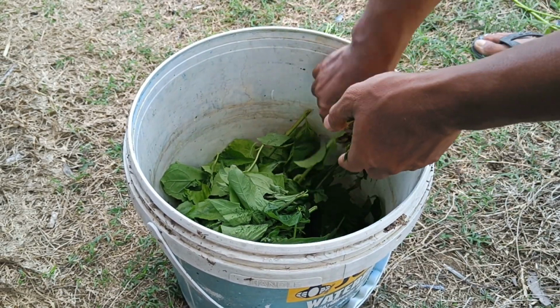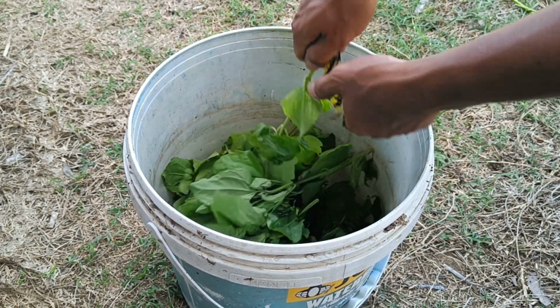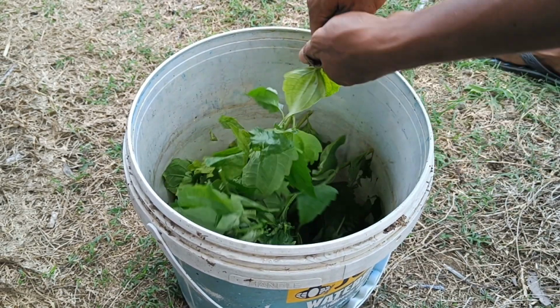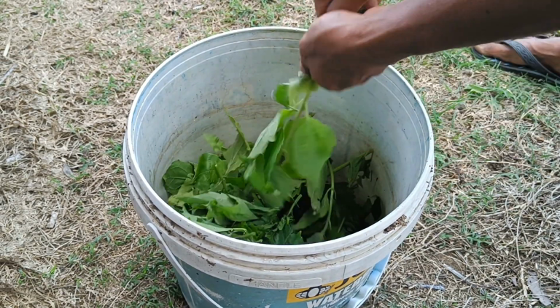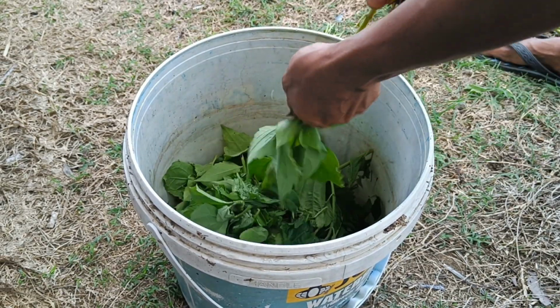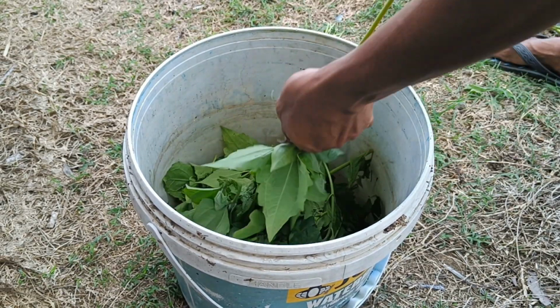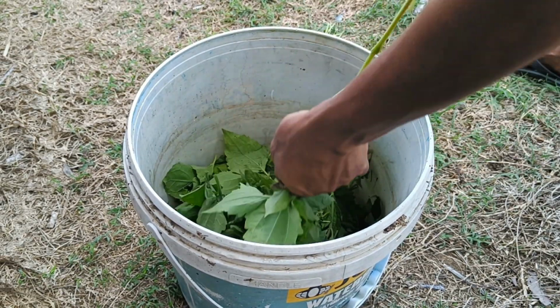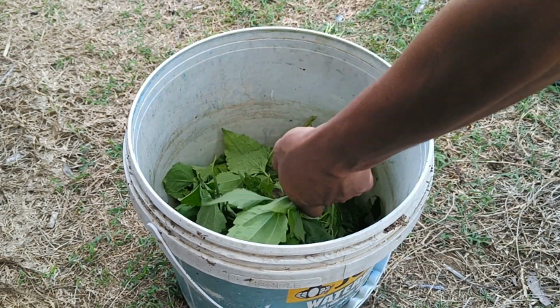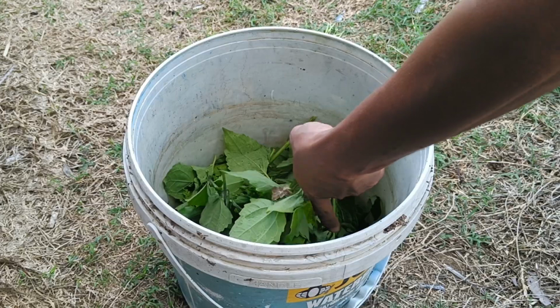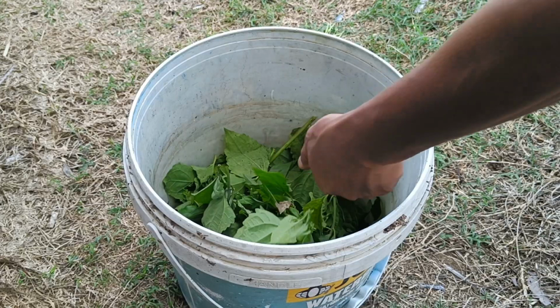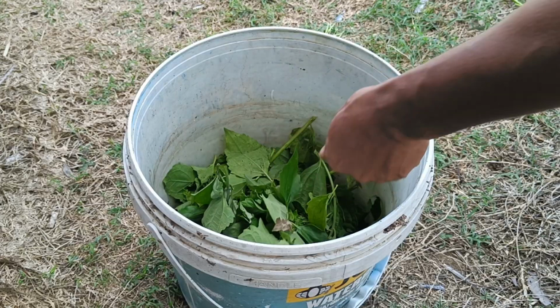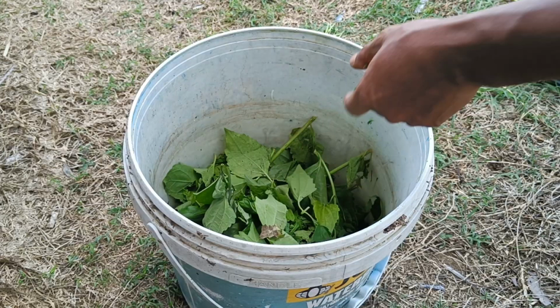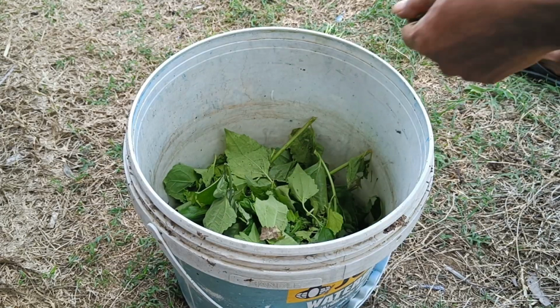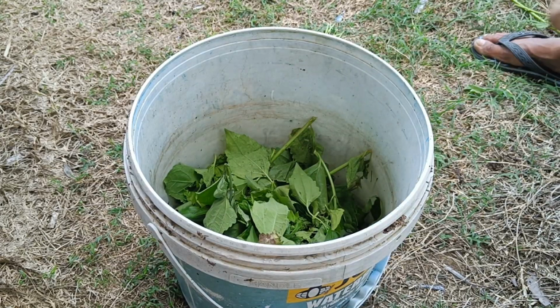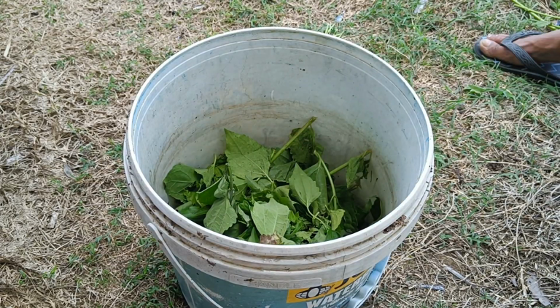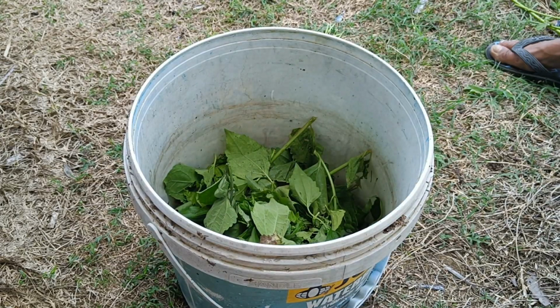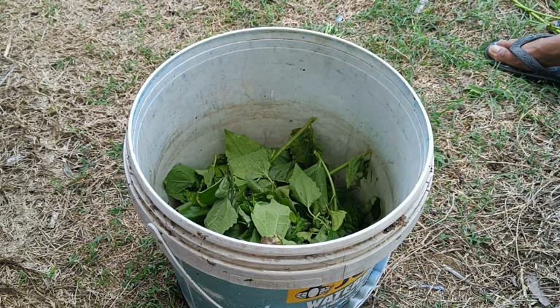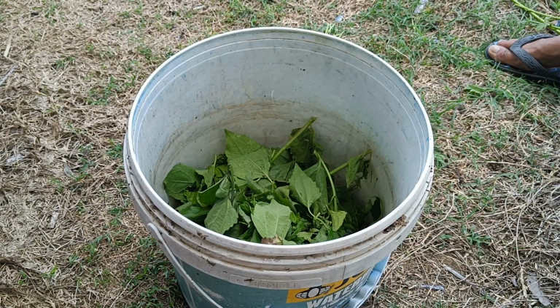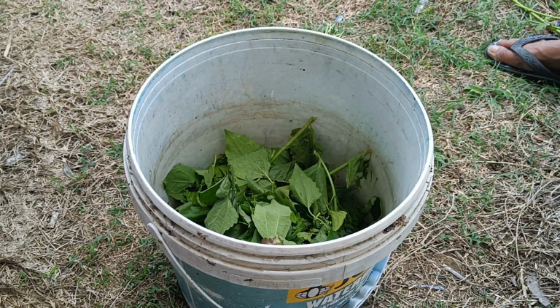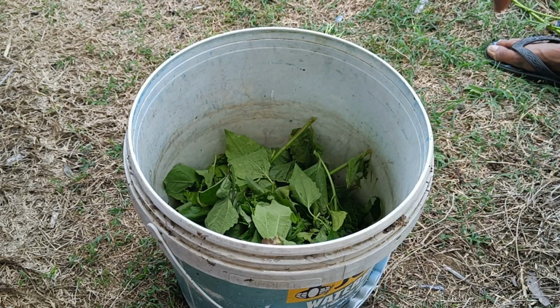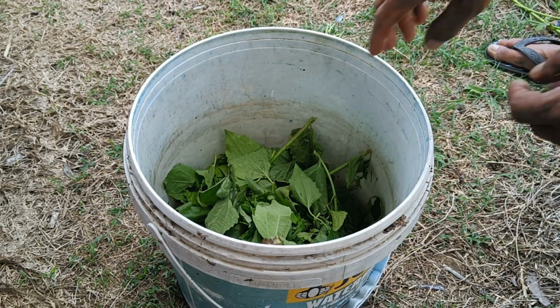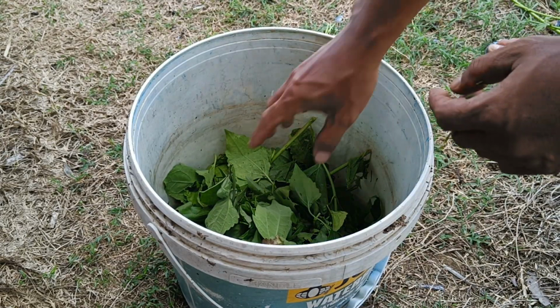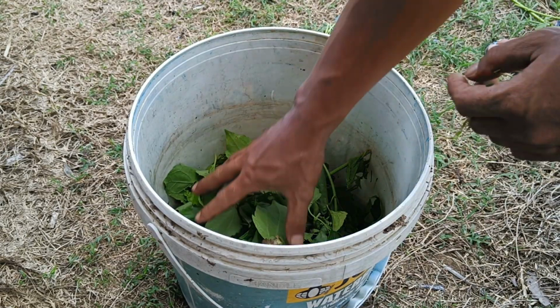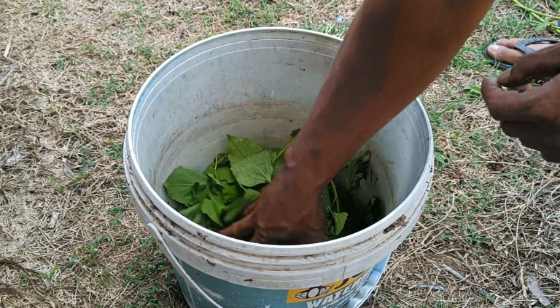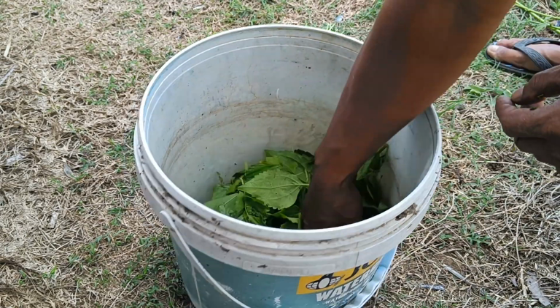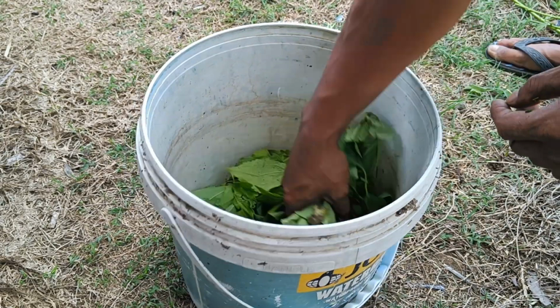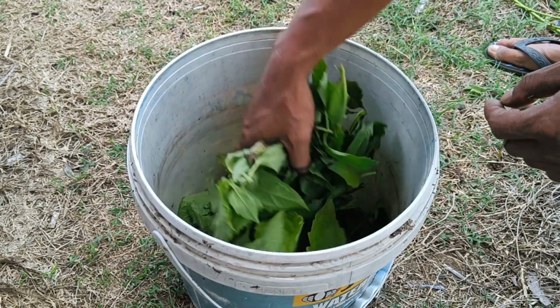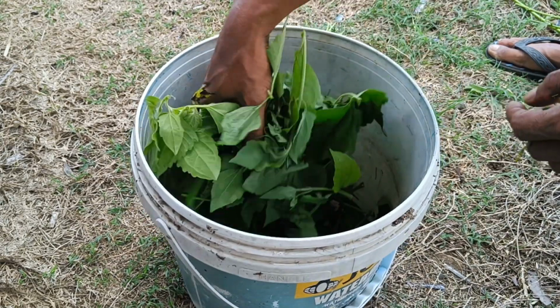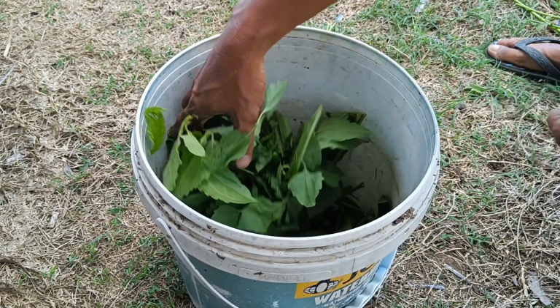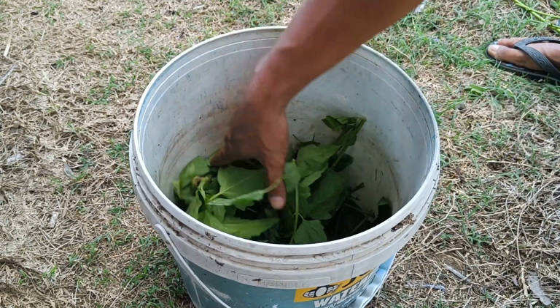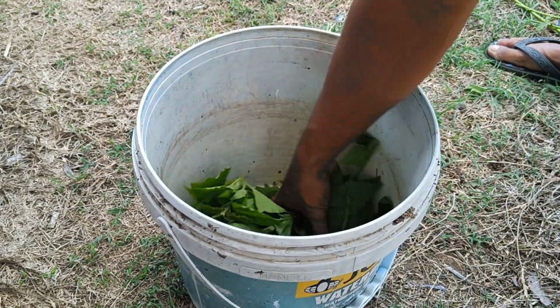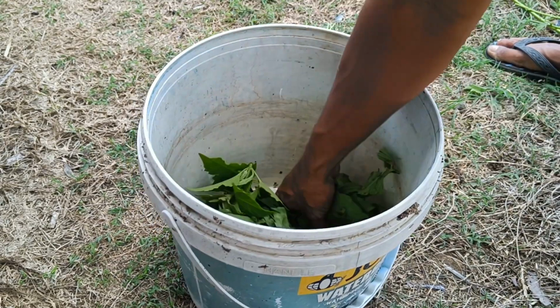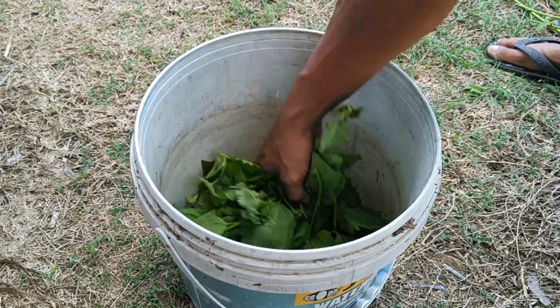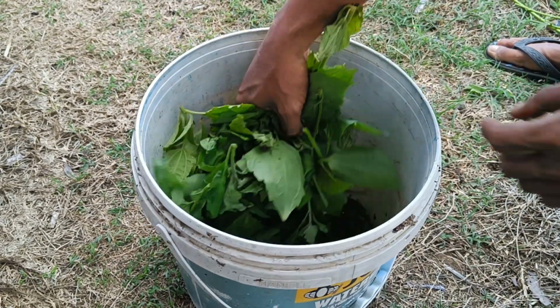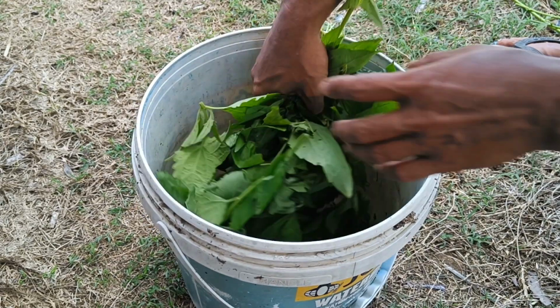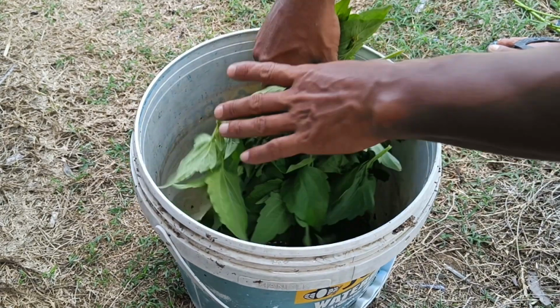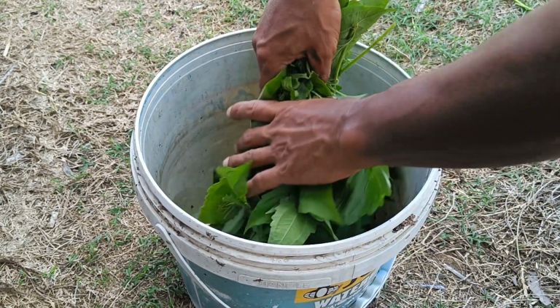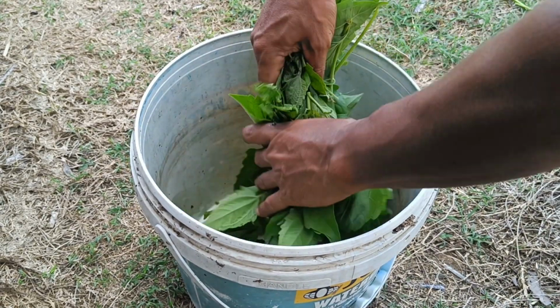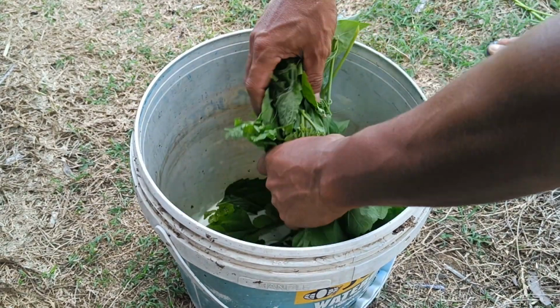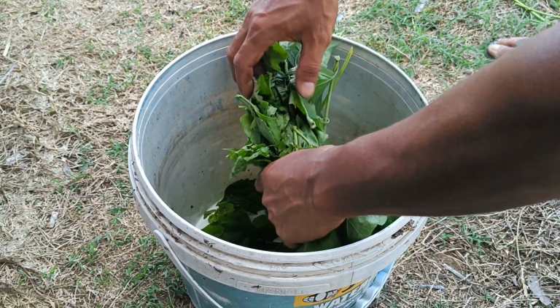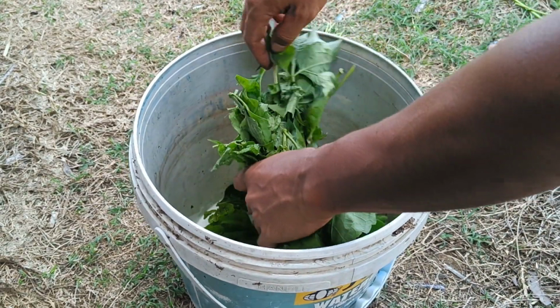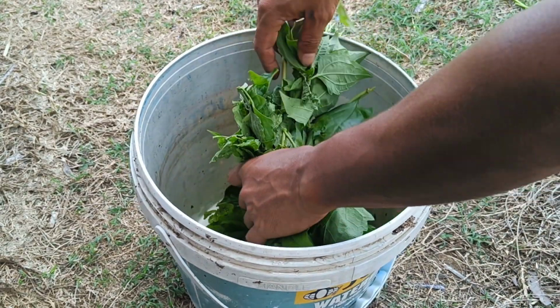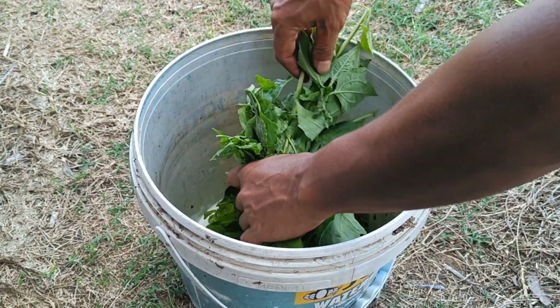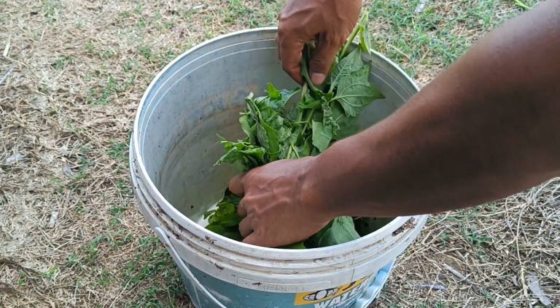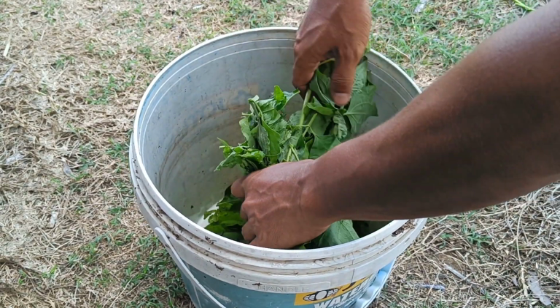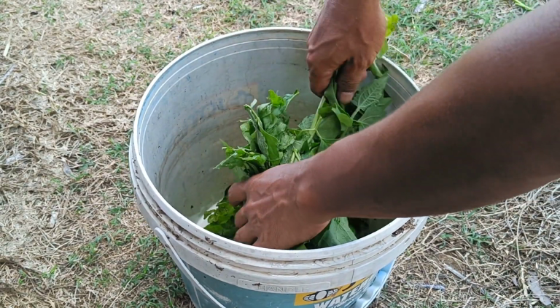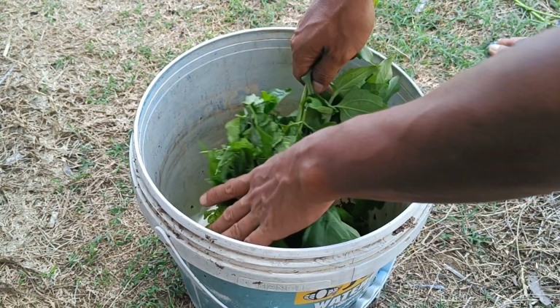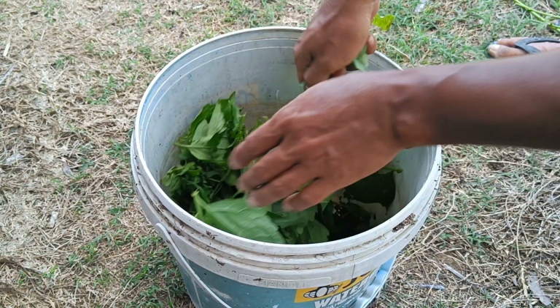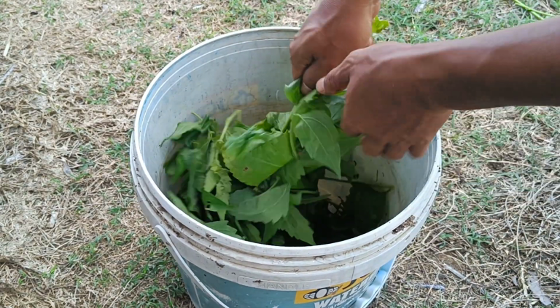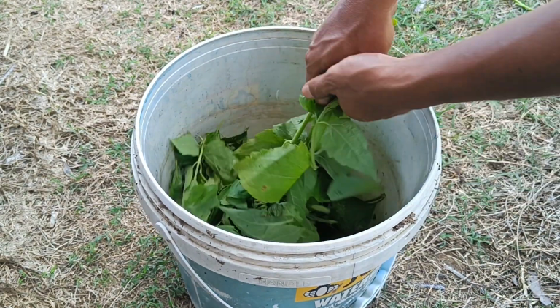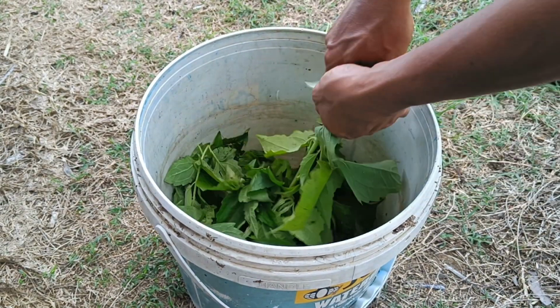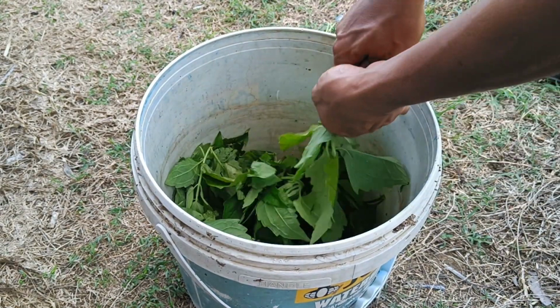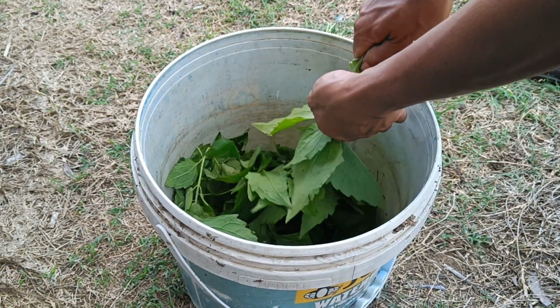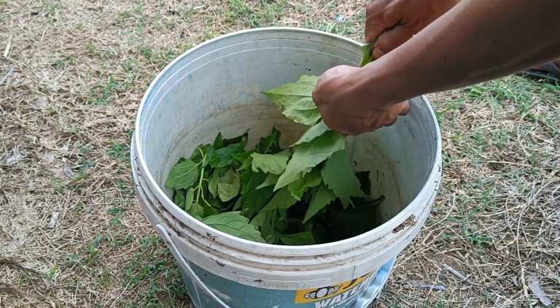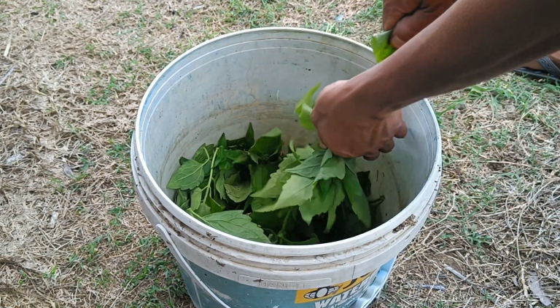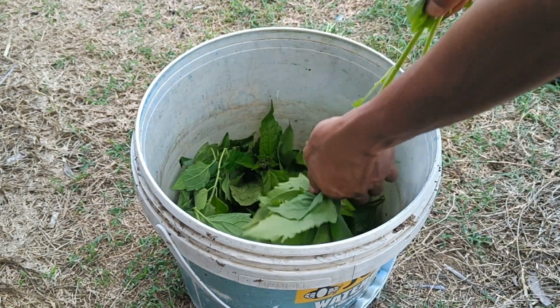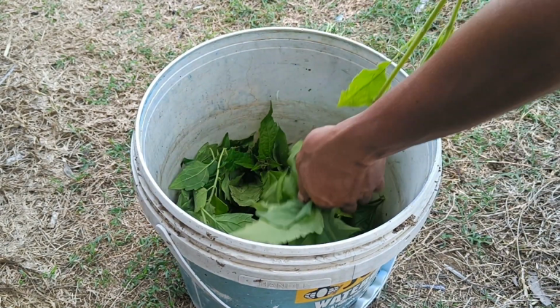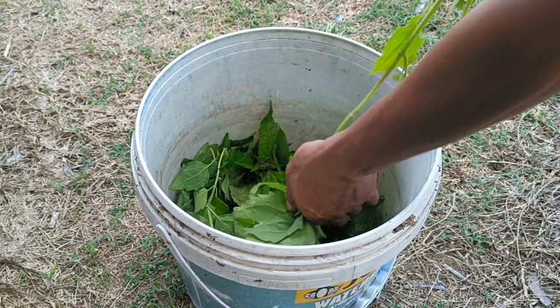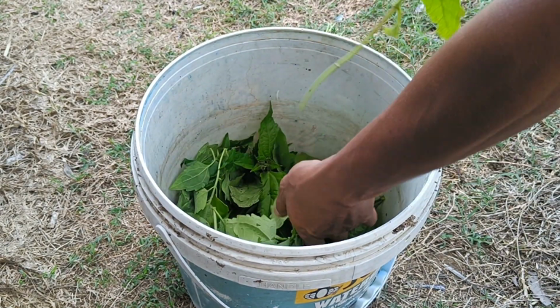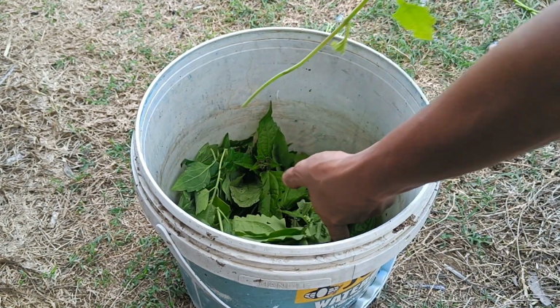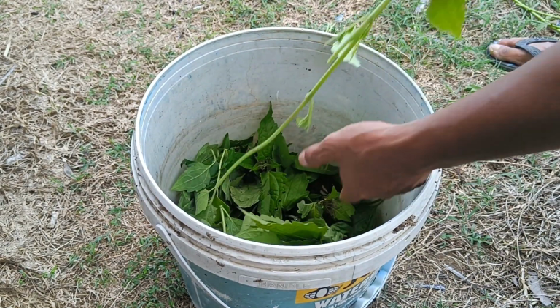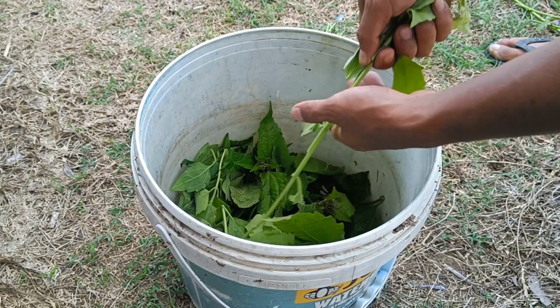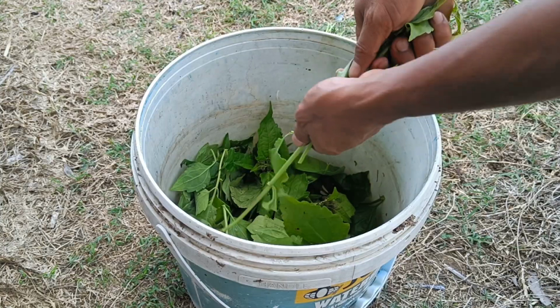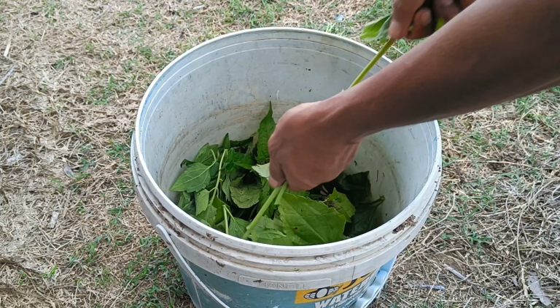How to use as organic fertilizer. Step 1 – Preparation: Roughly chop the Balakasita leaves and potato peels into small pieces.